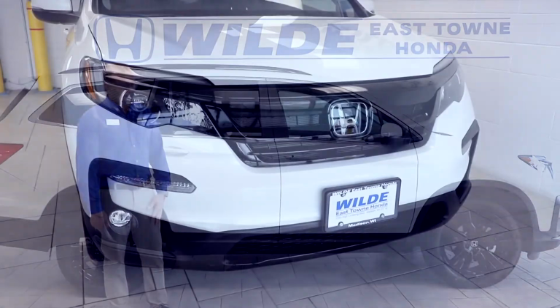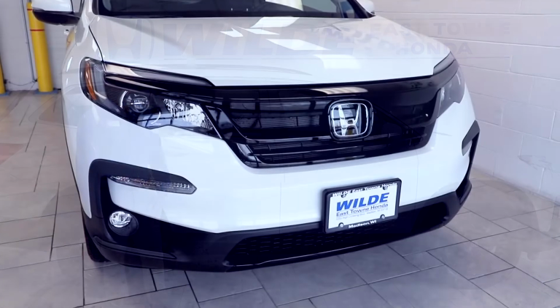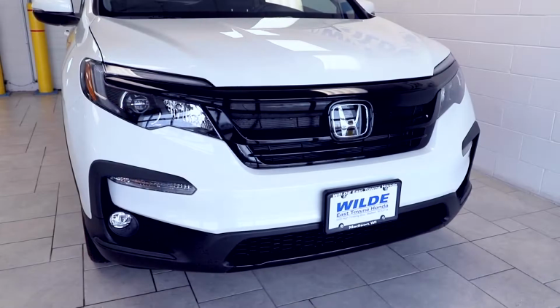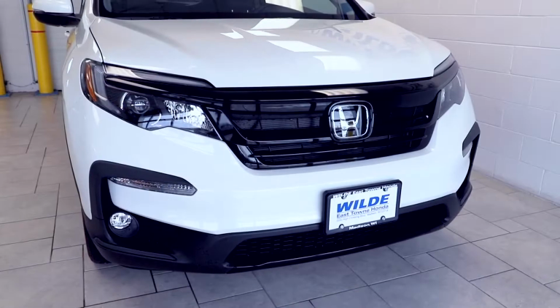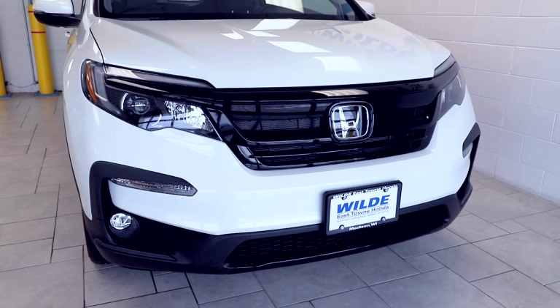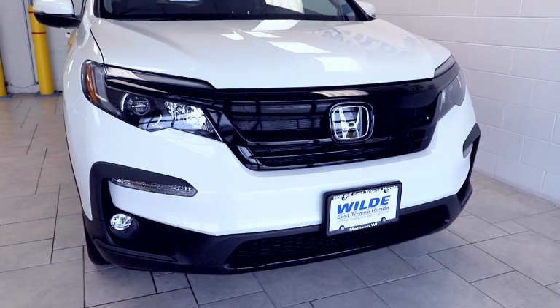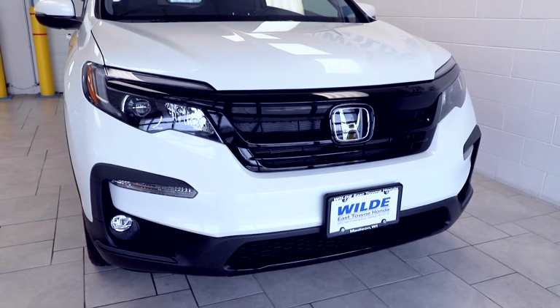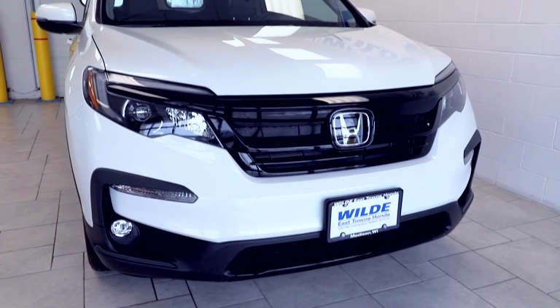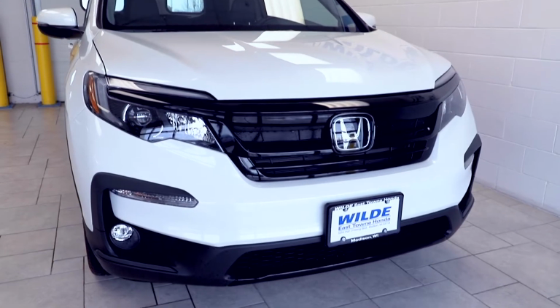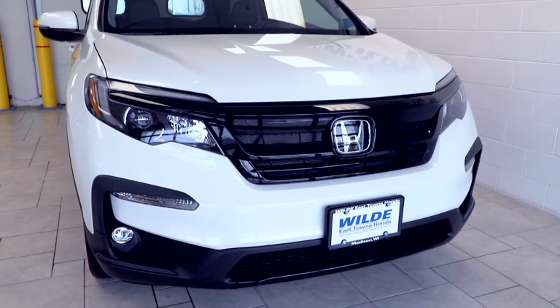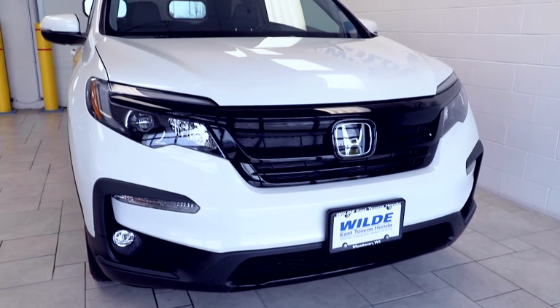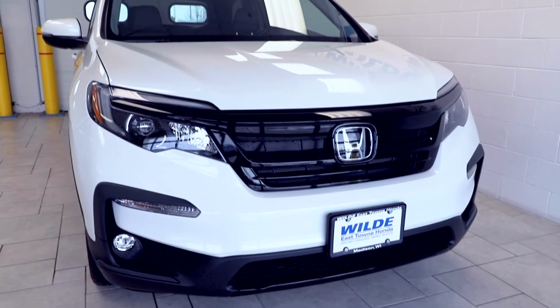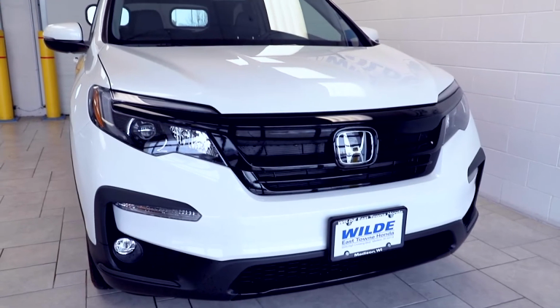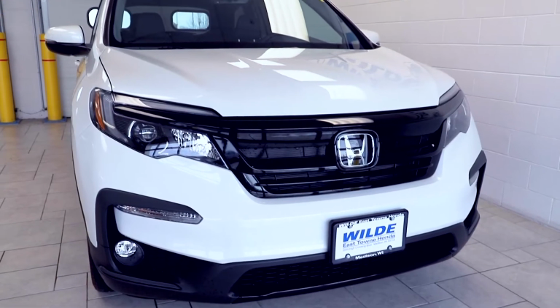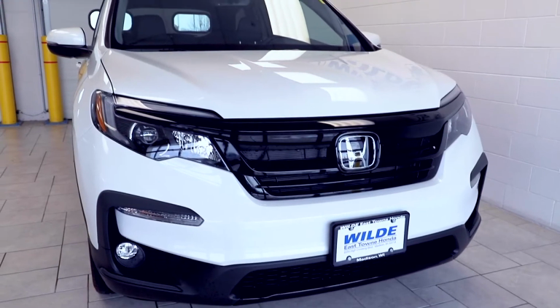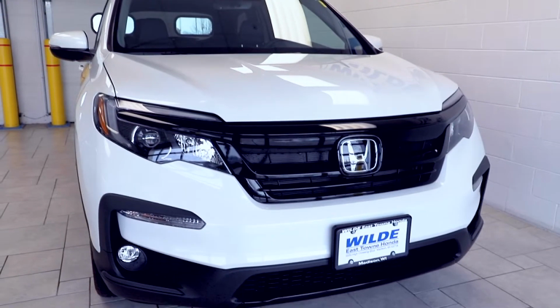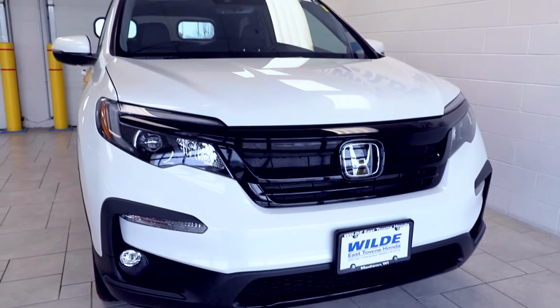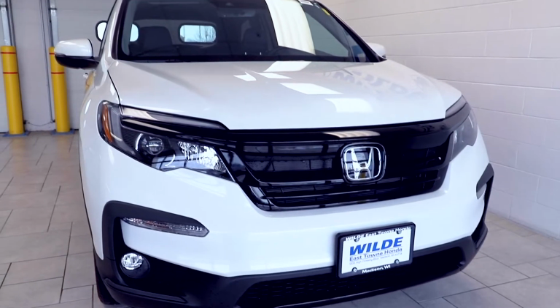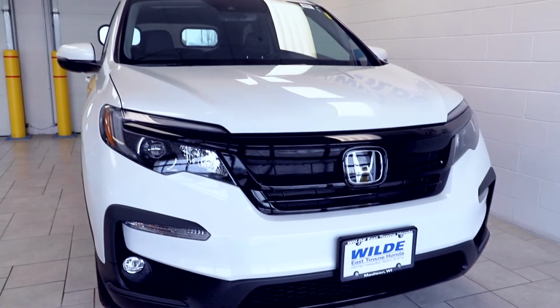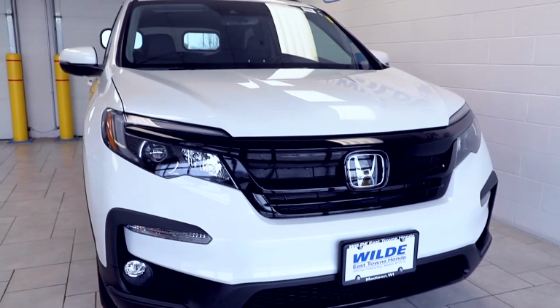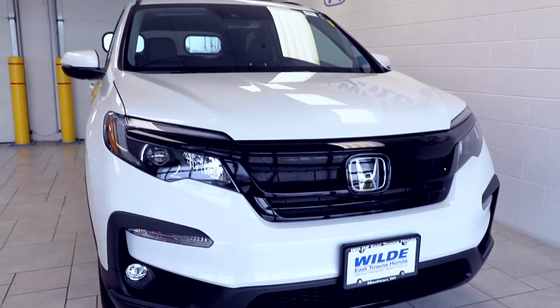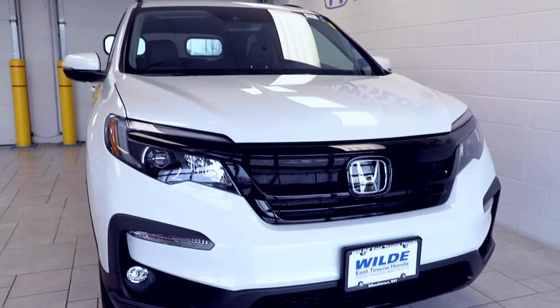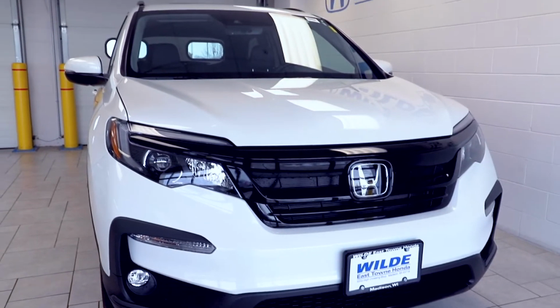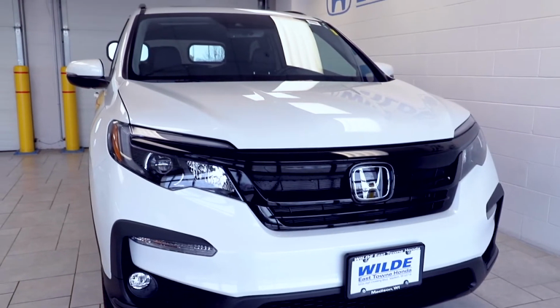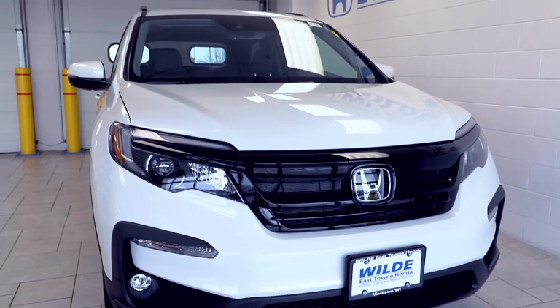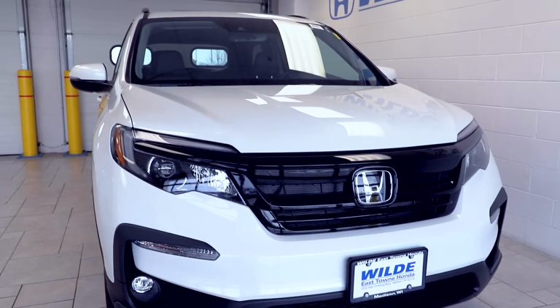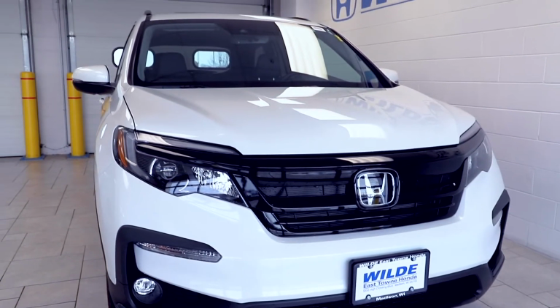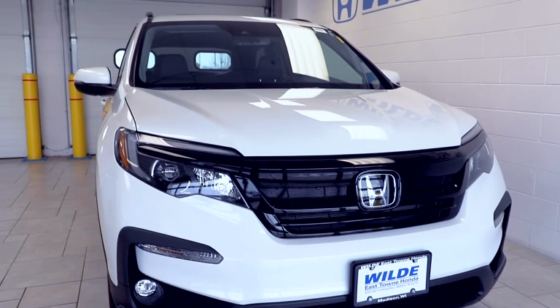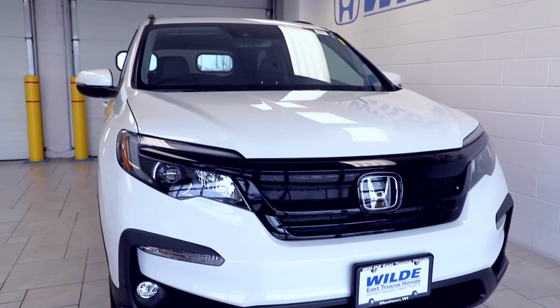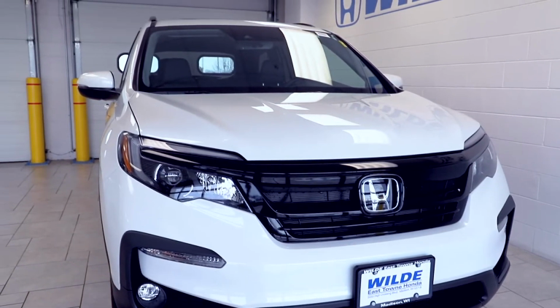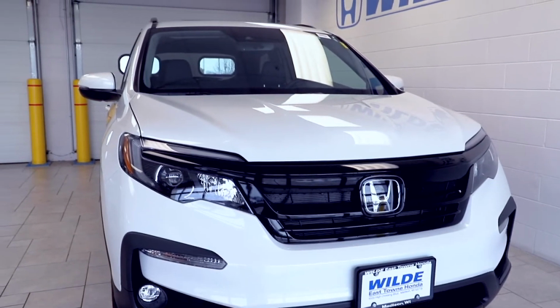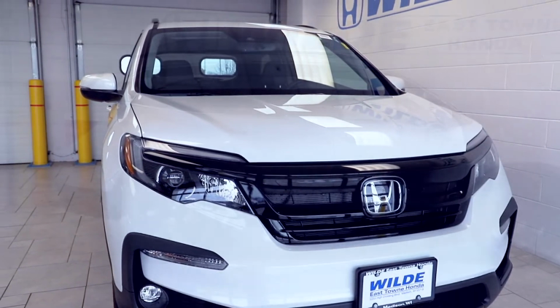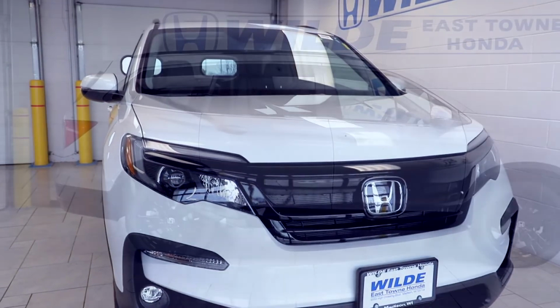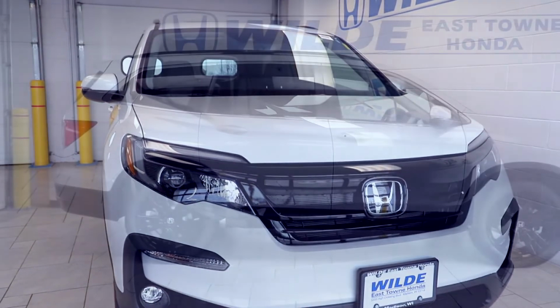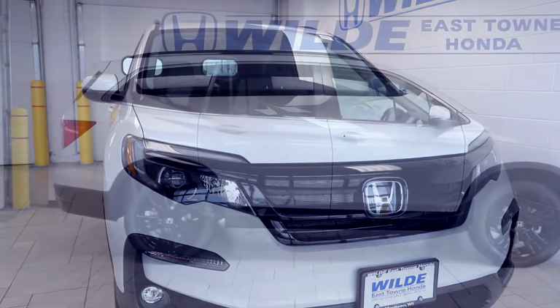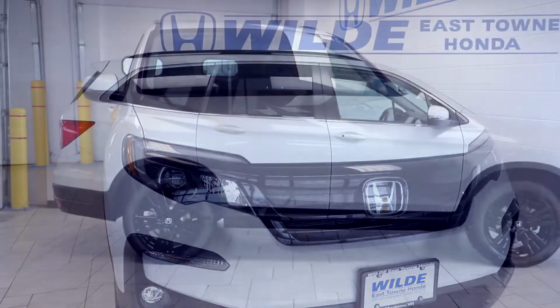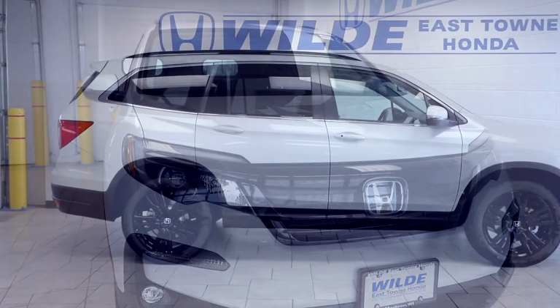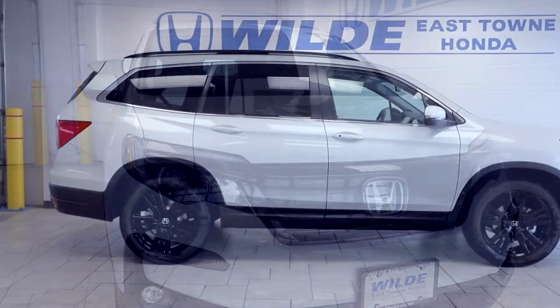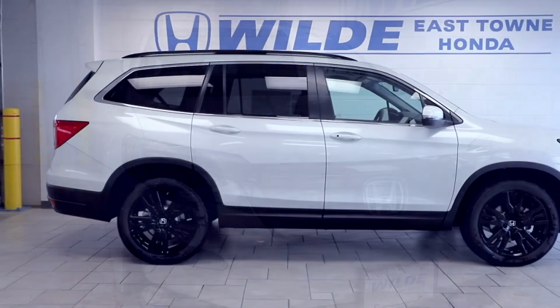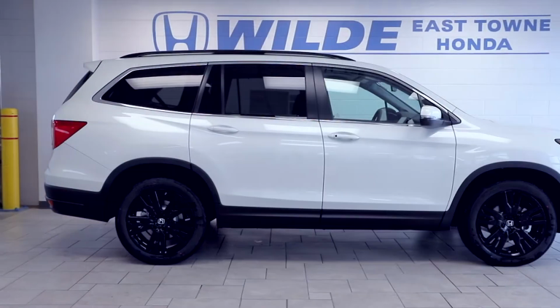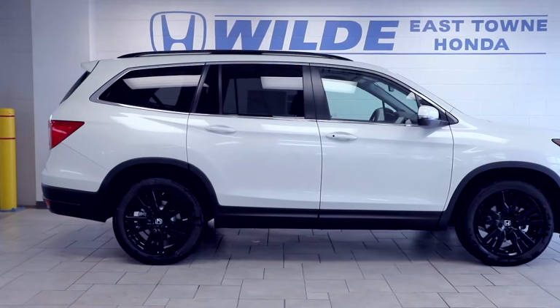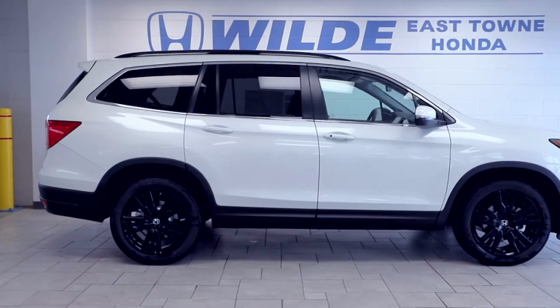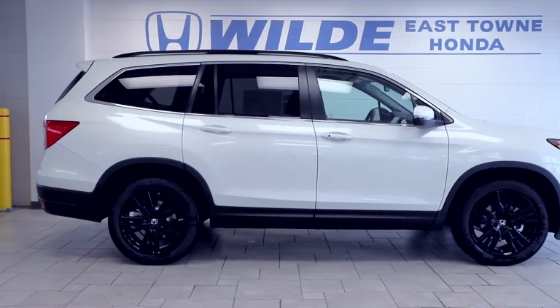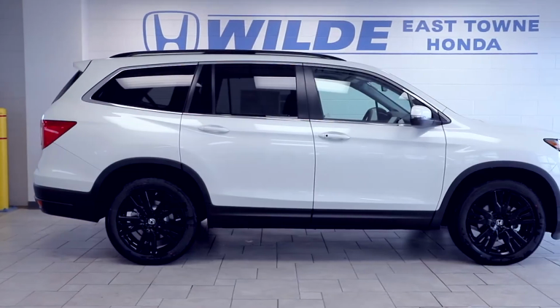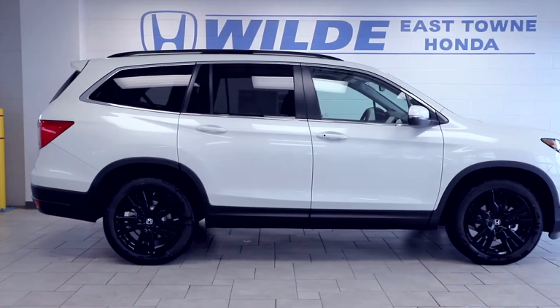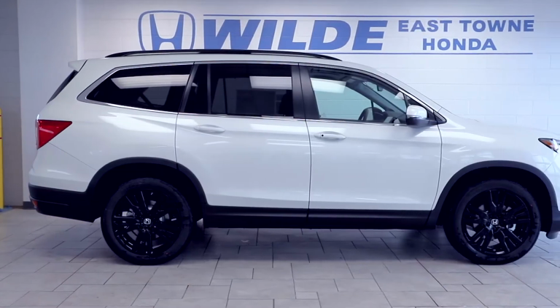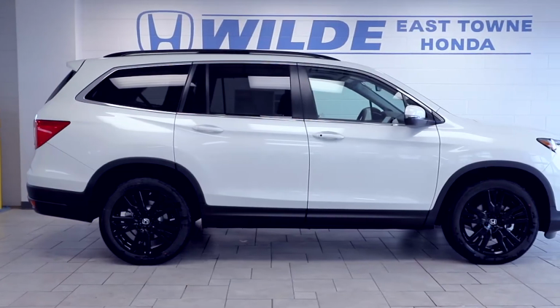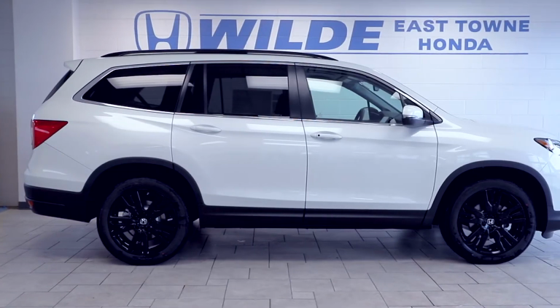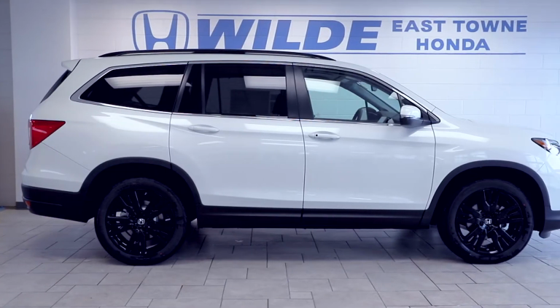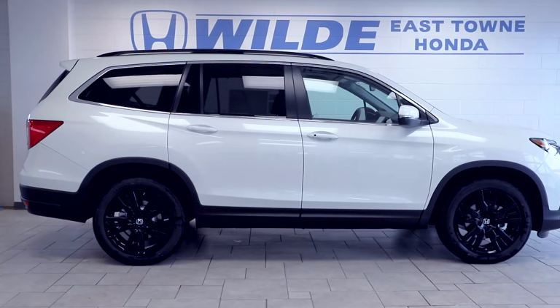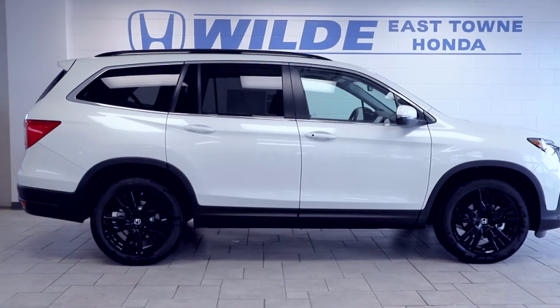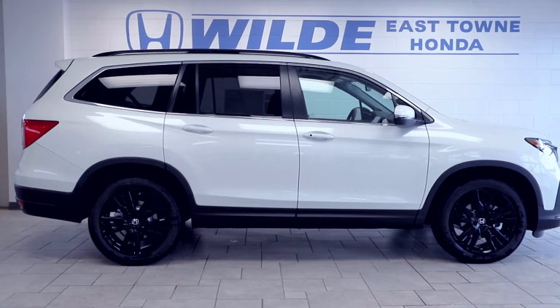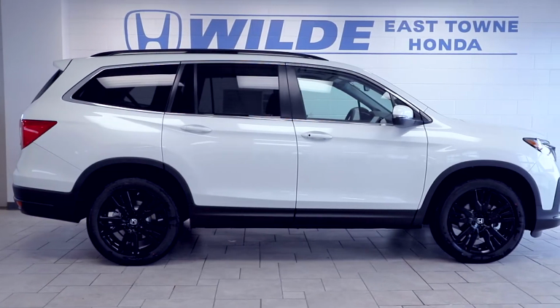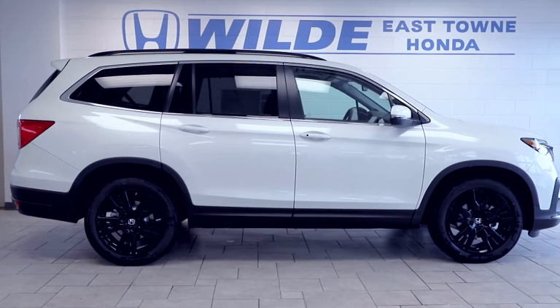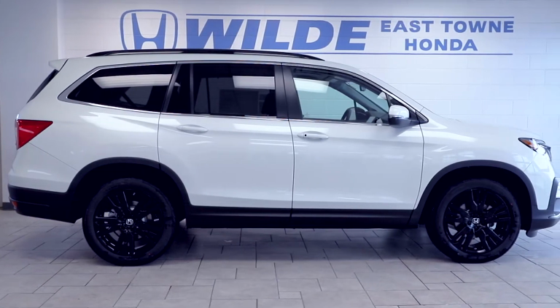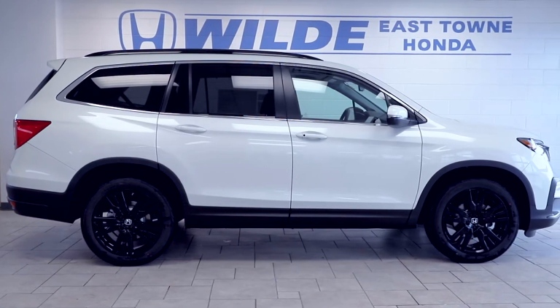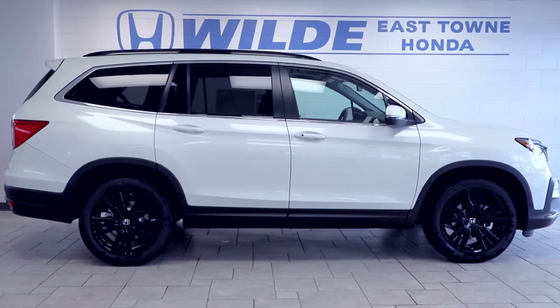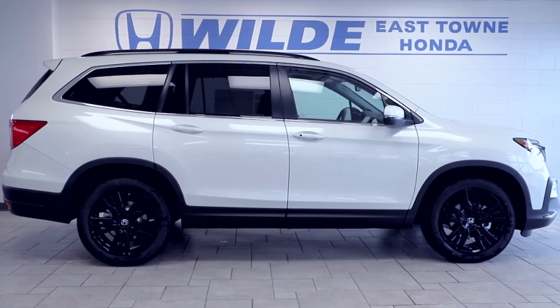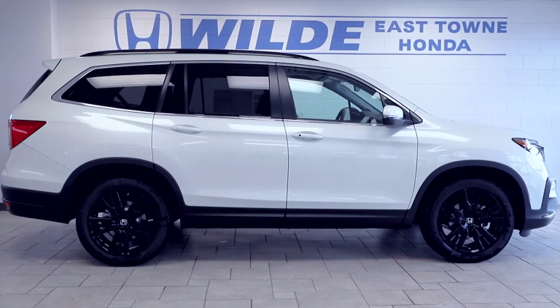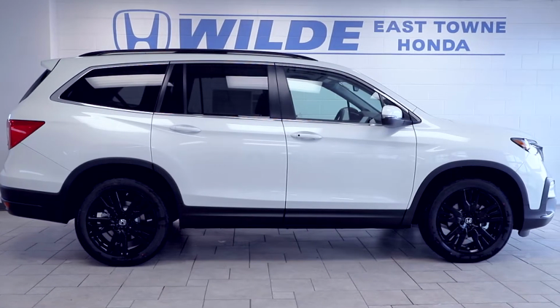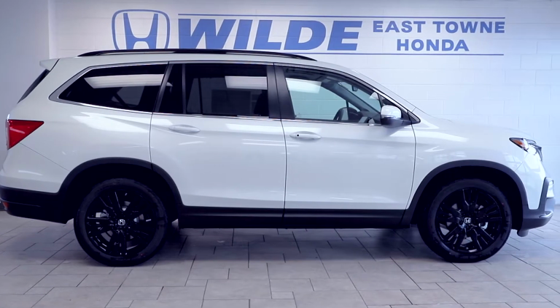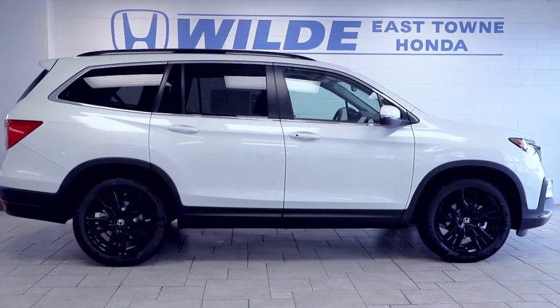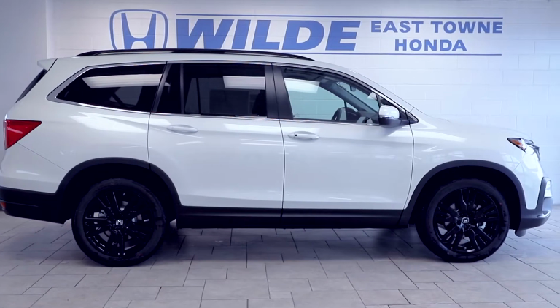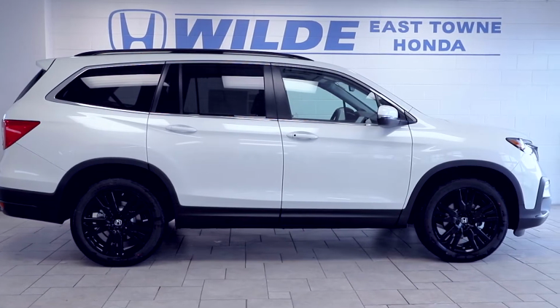The 2021 Honda Pilot earned a five-star crash test rating from the National Highway Traffic Safety Administration, which is the highest among the segment.